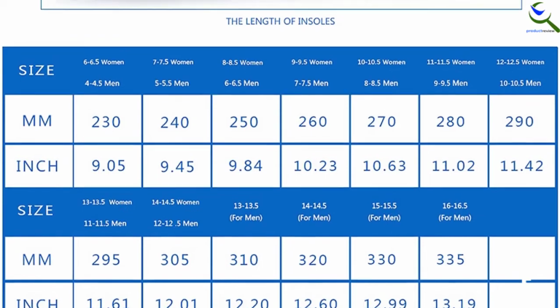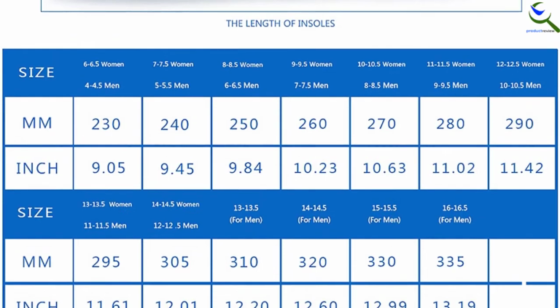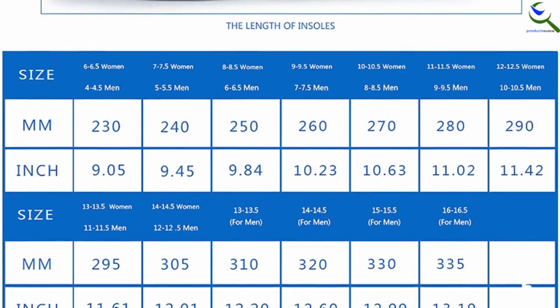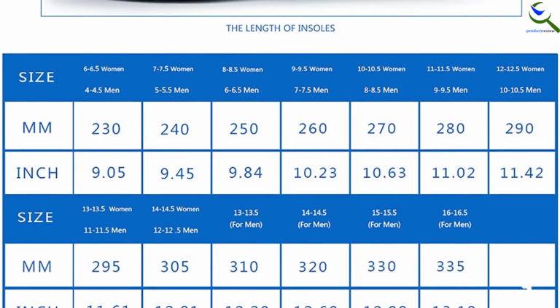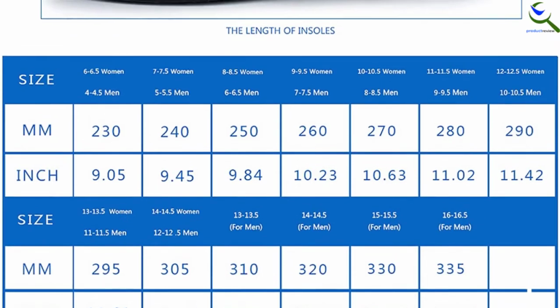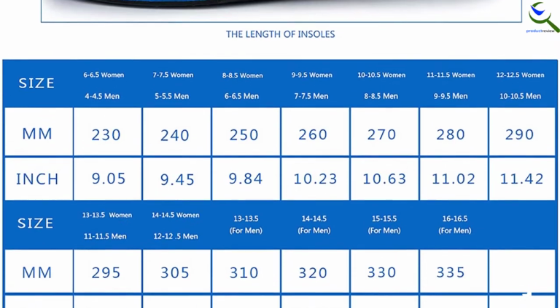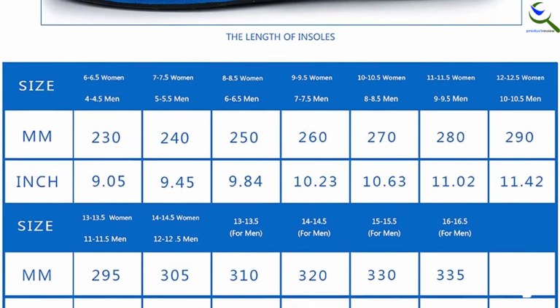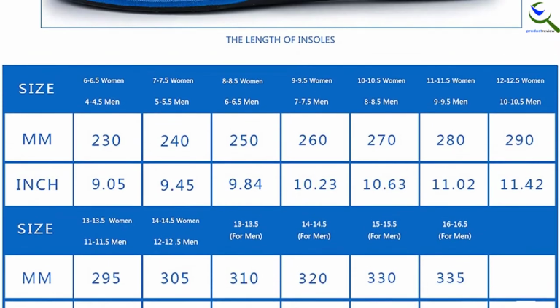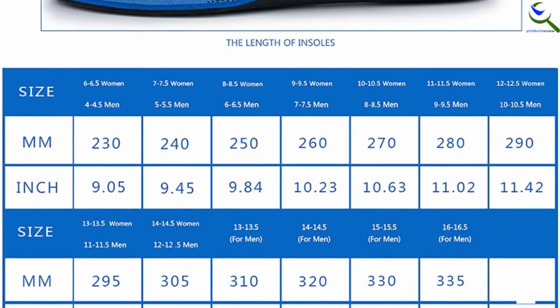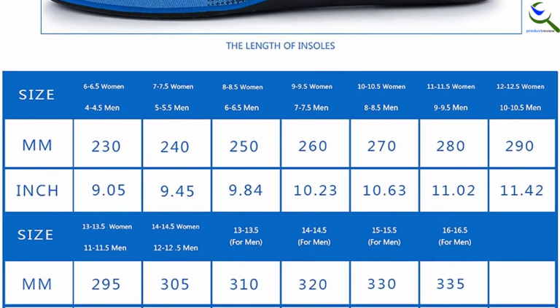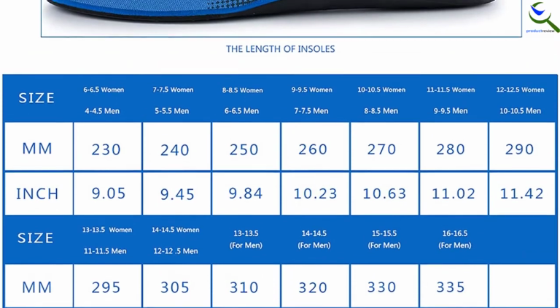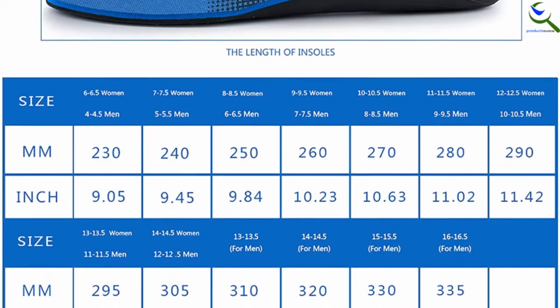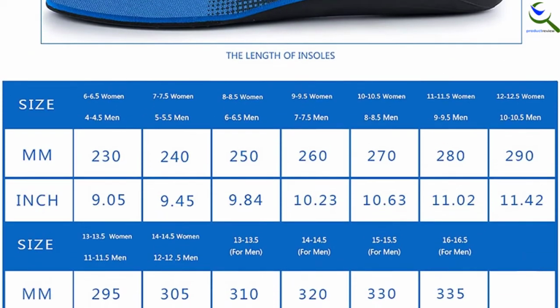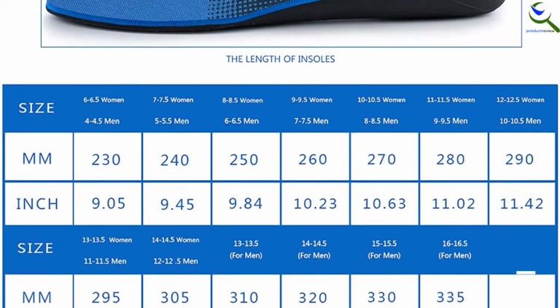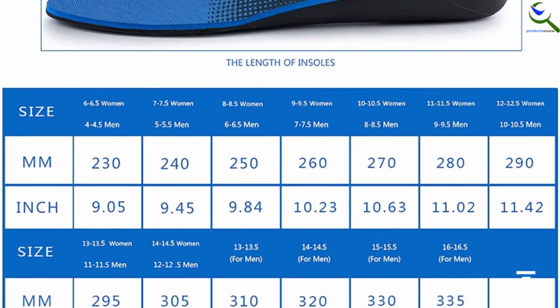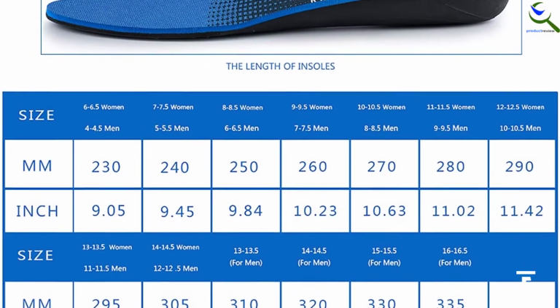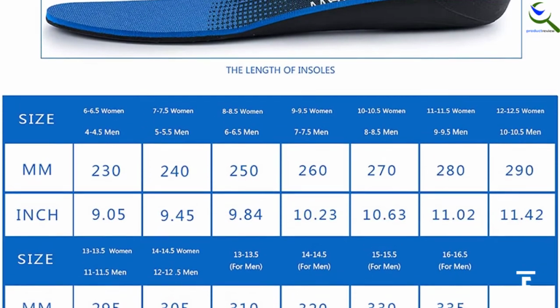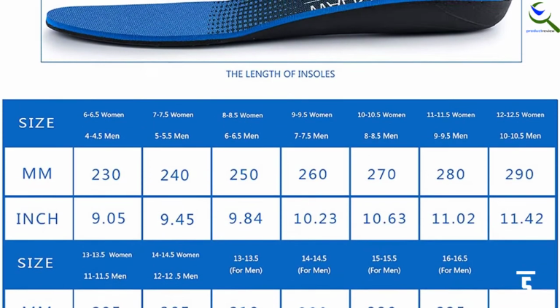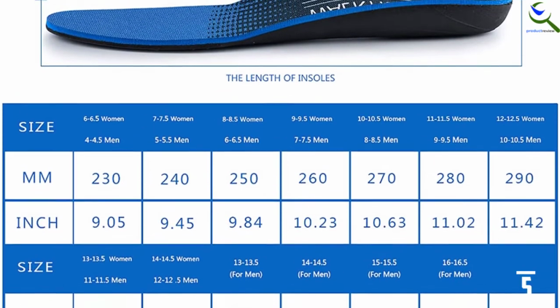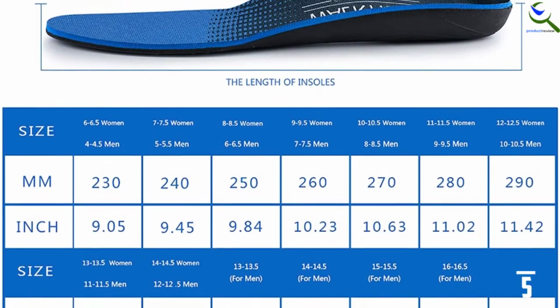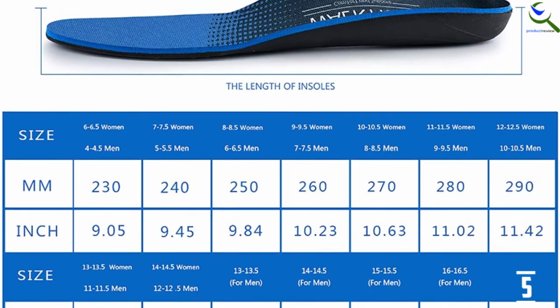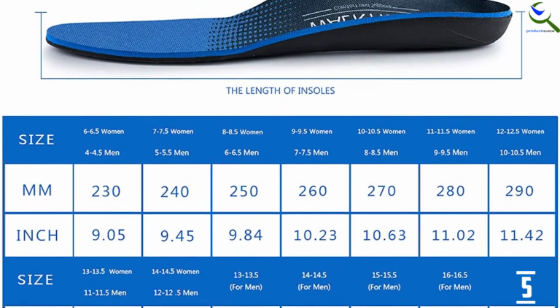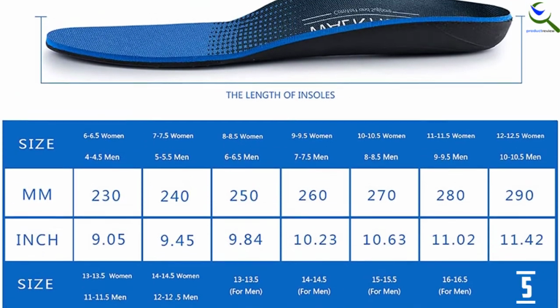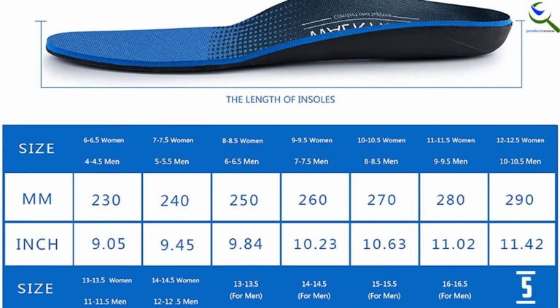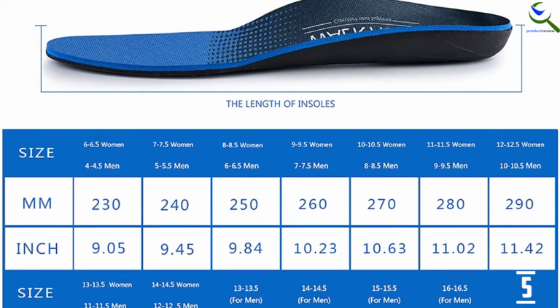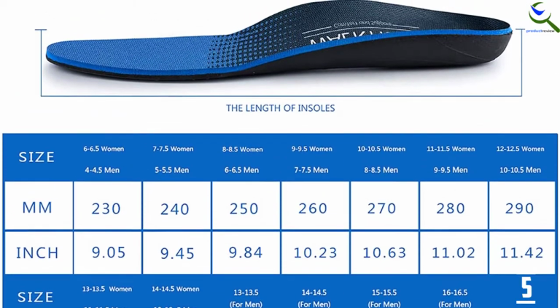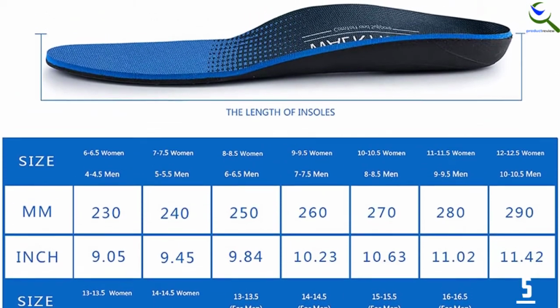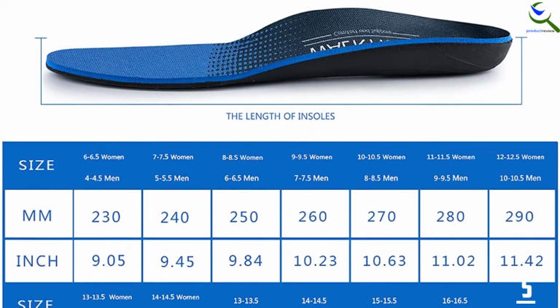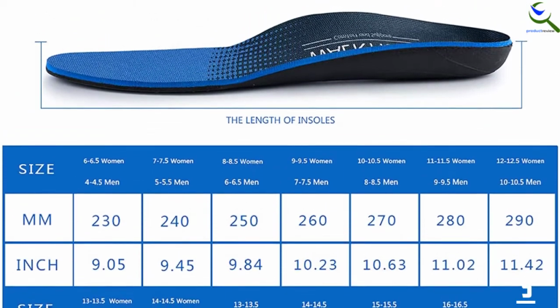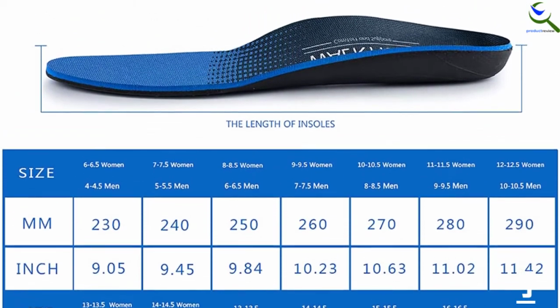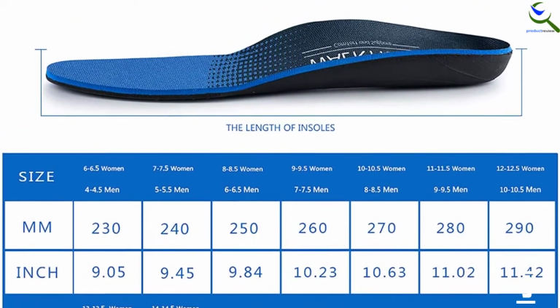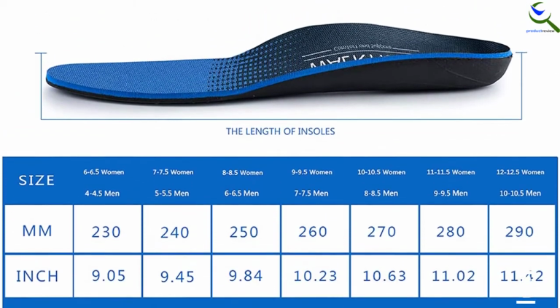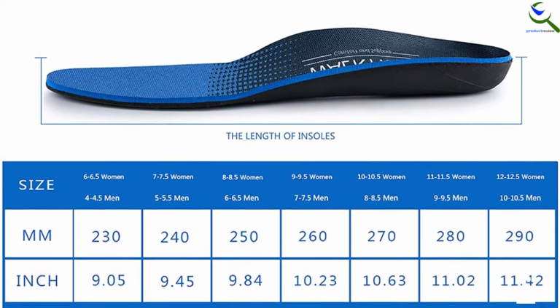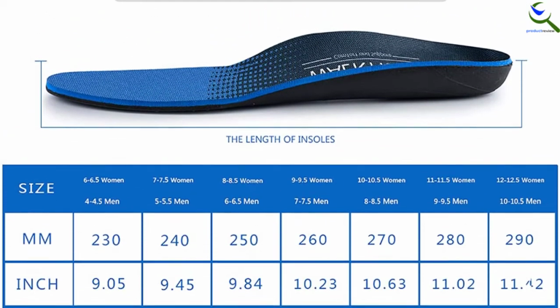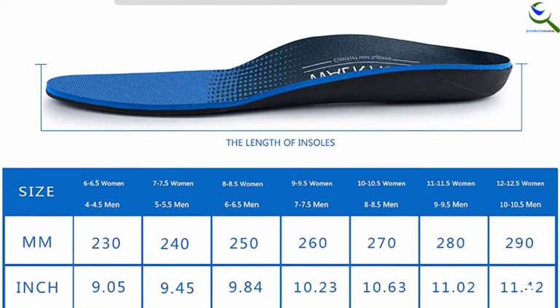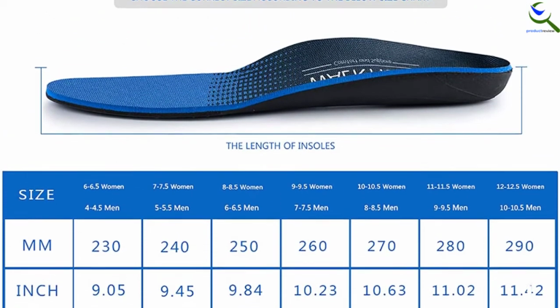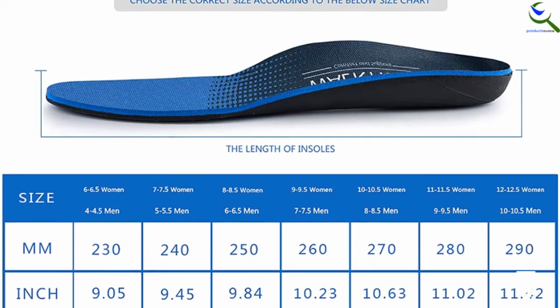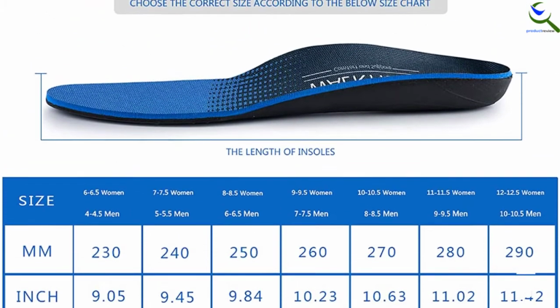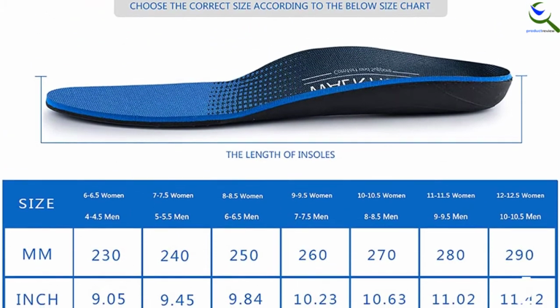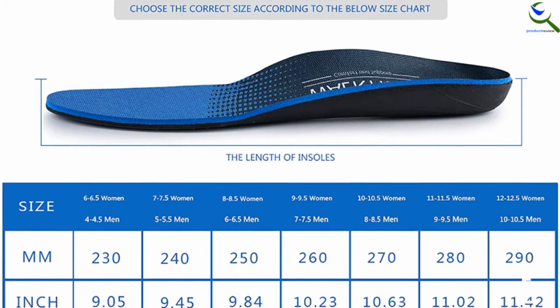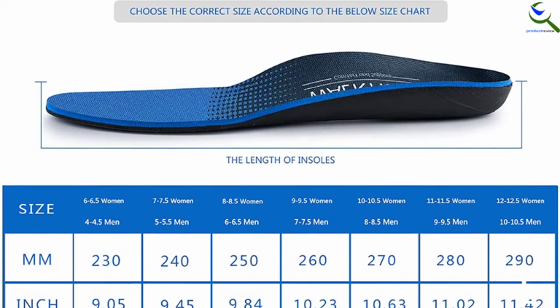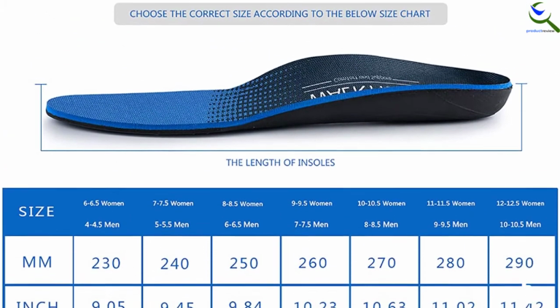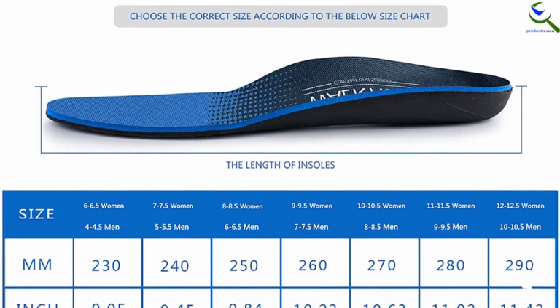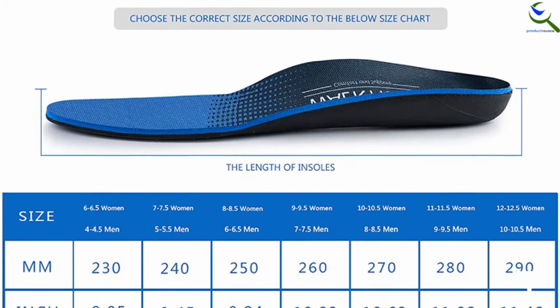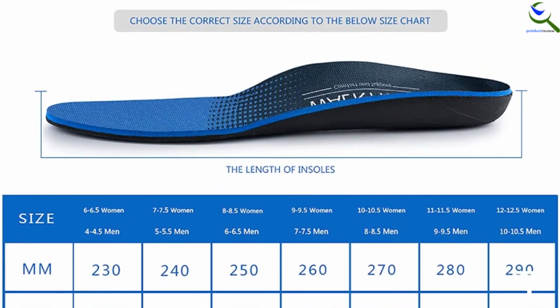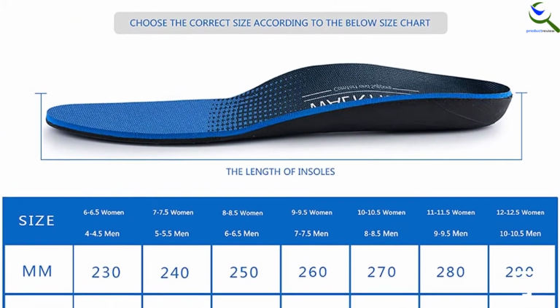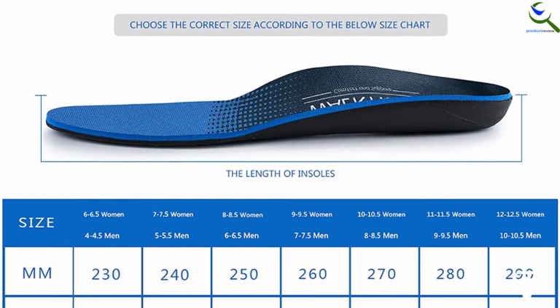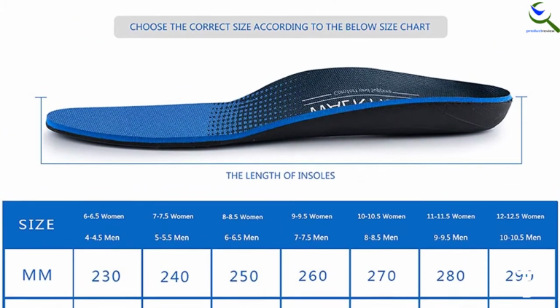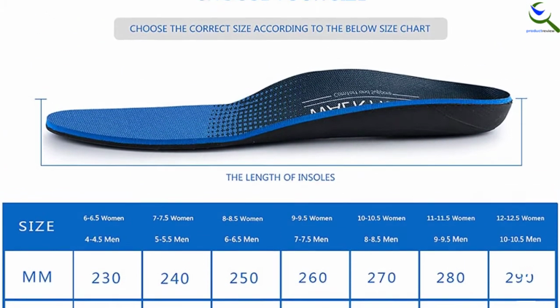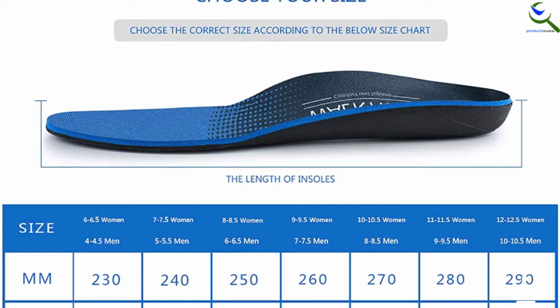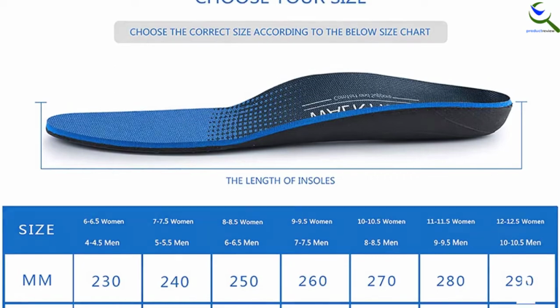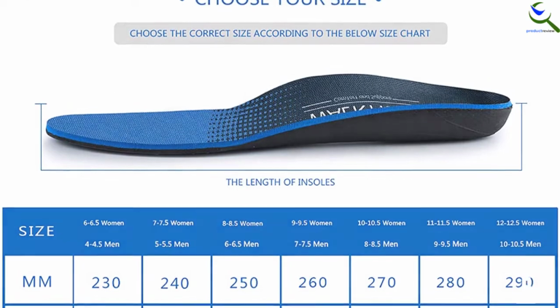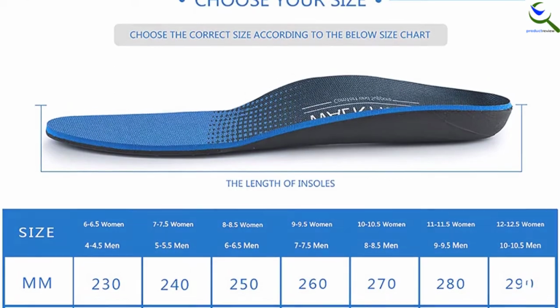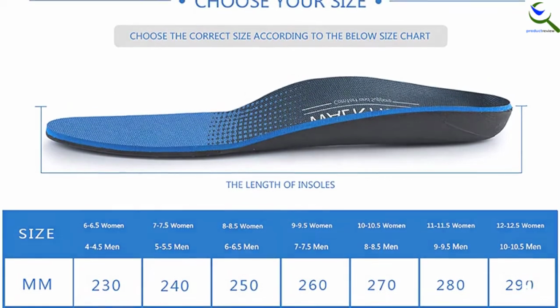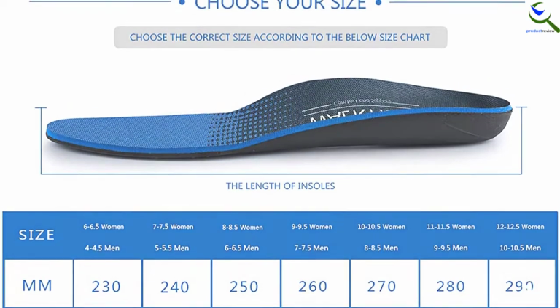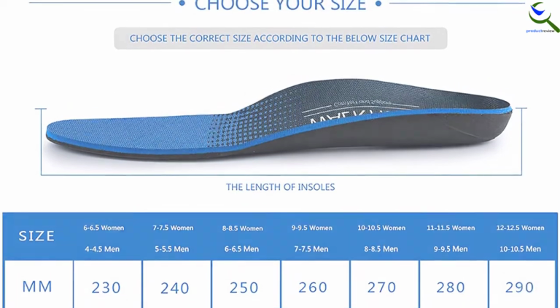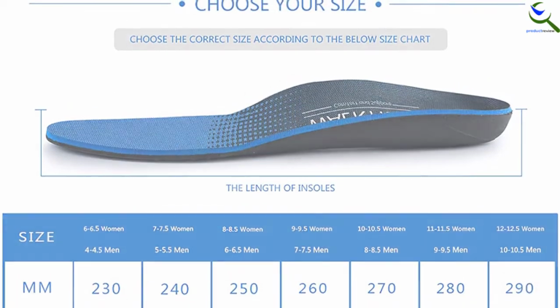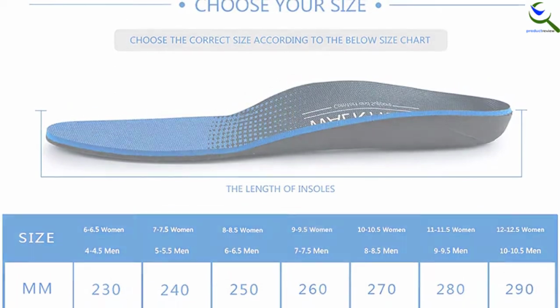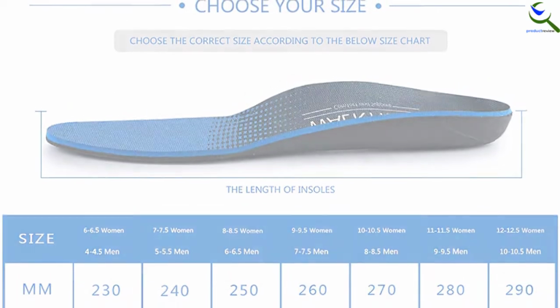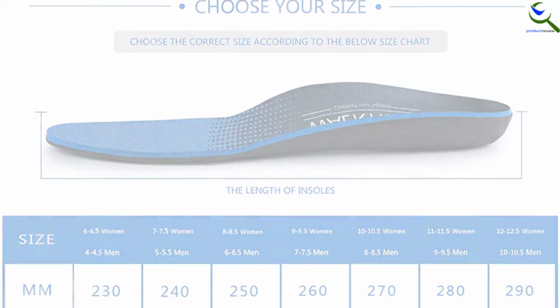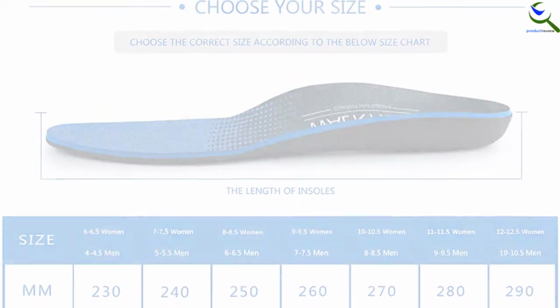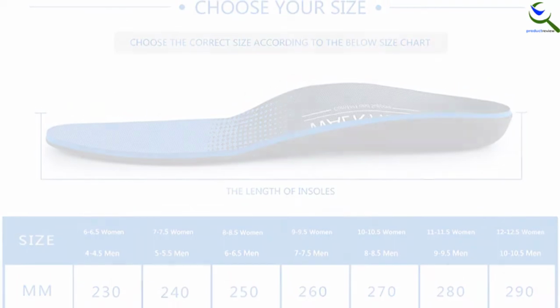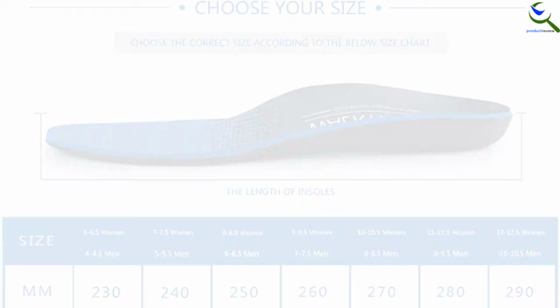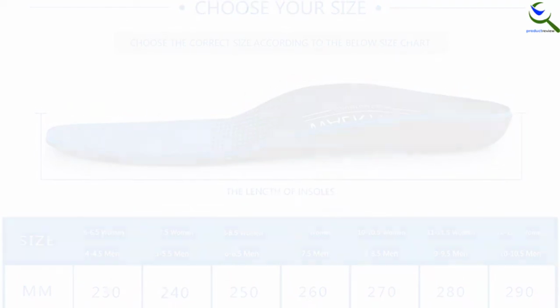The premium EVA material used to make these insoles provides excellent pain relief and shock absorption. Other than that, it will keep your feet cool and fresh as it will absorb all the moisture and sweat produced by the feet.